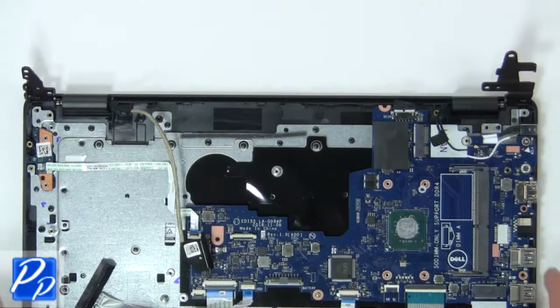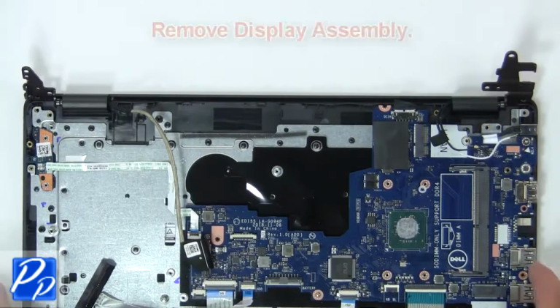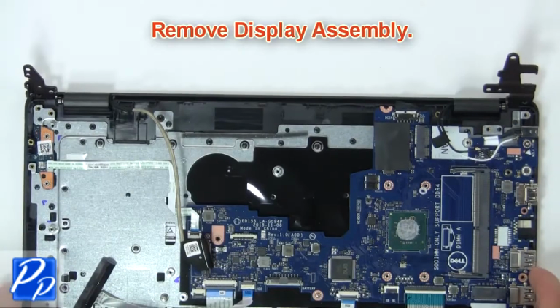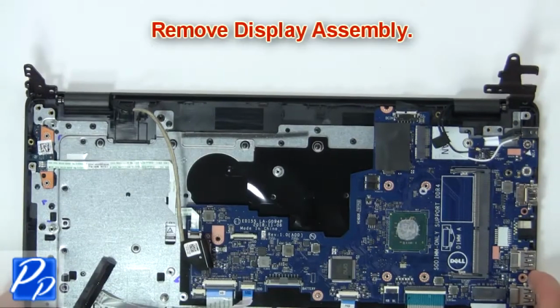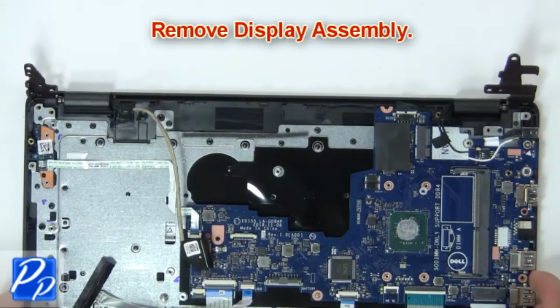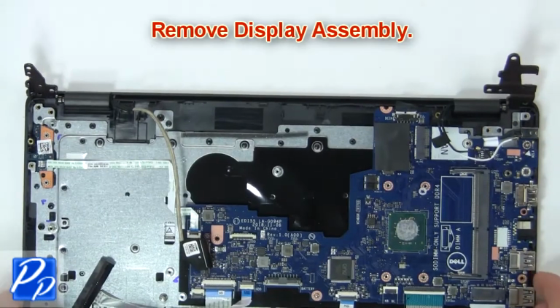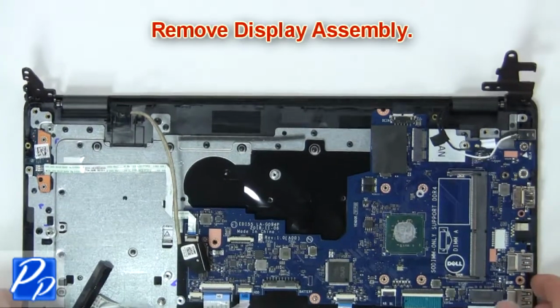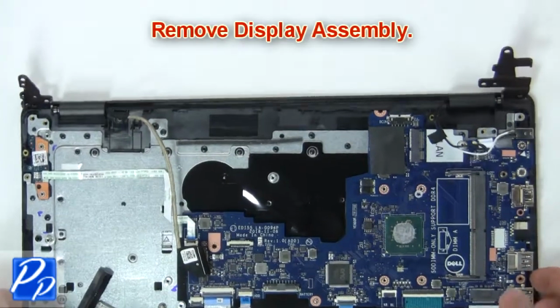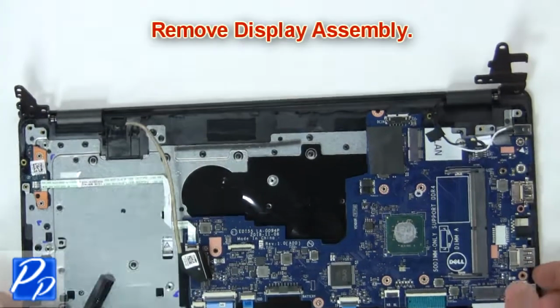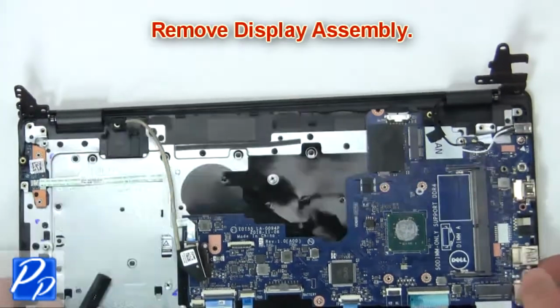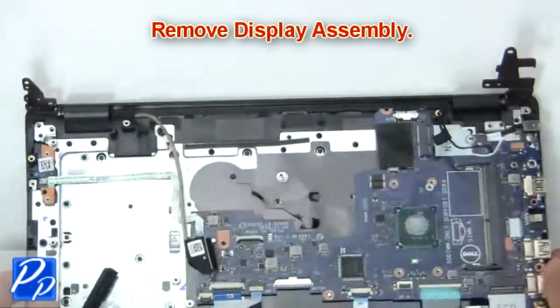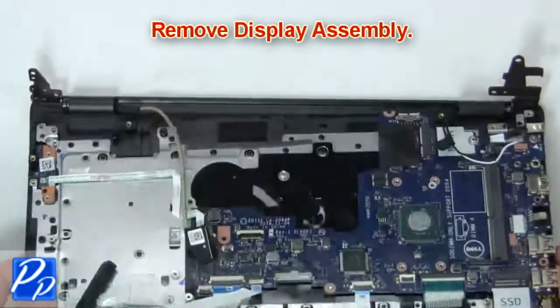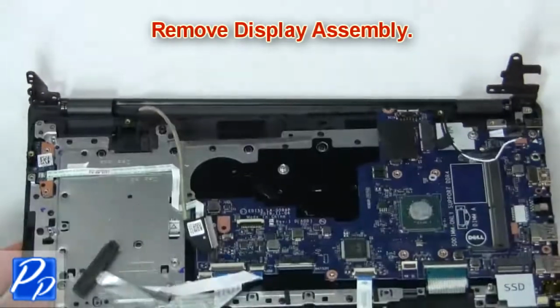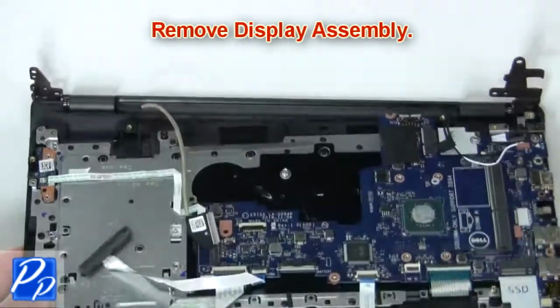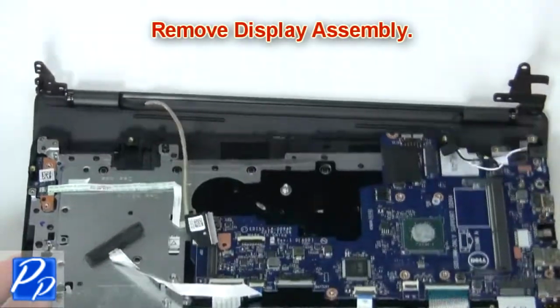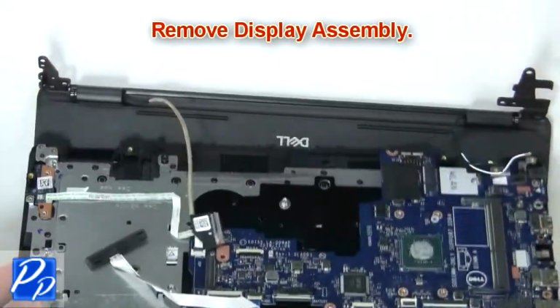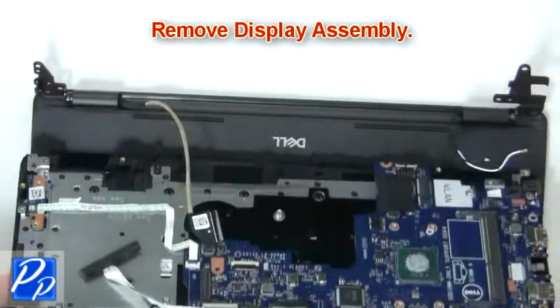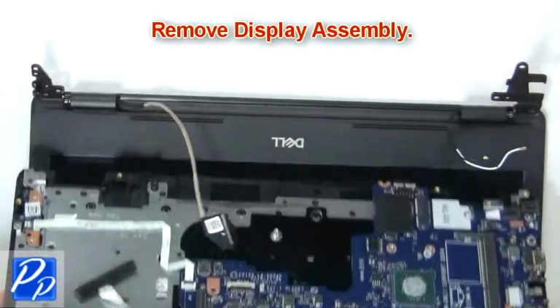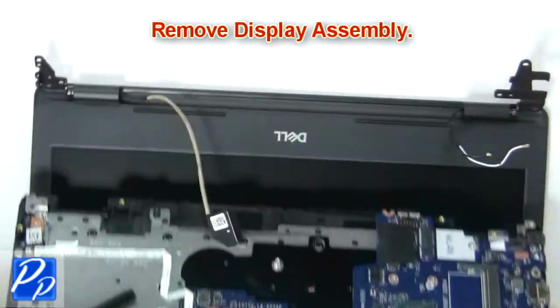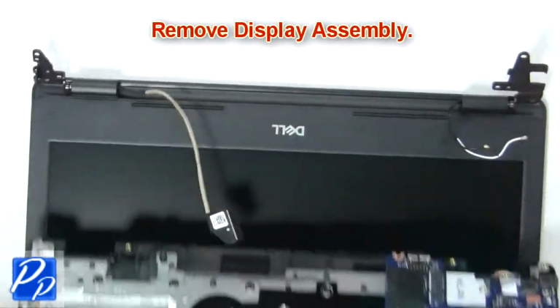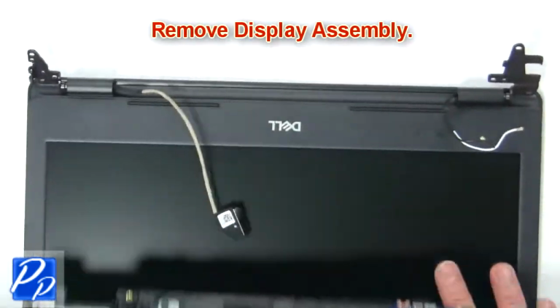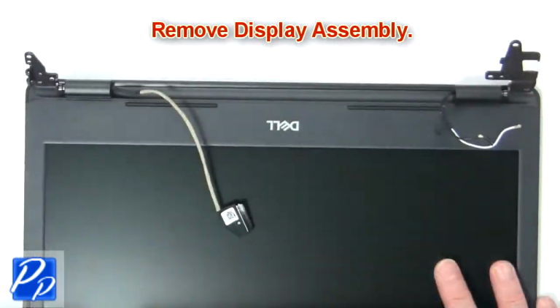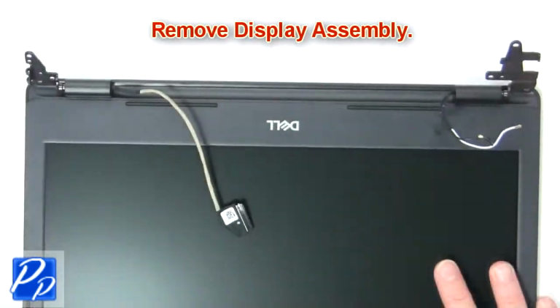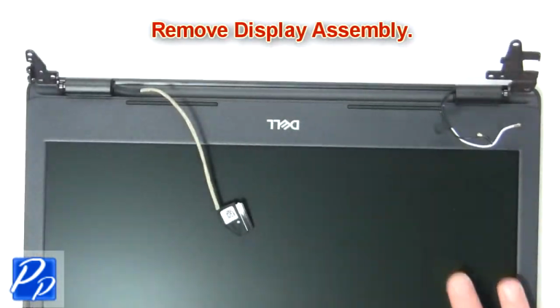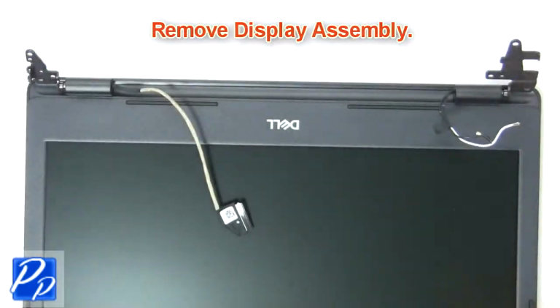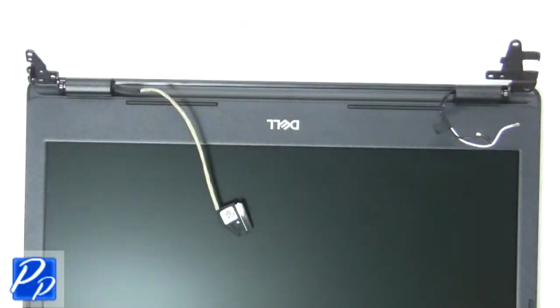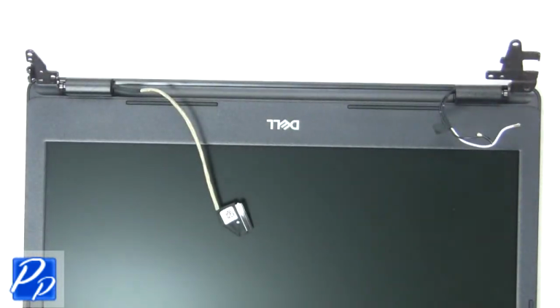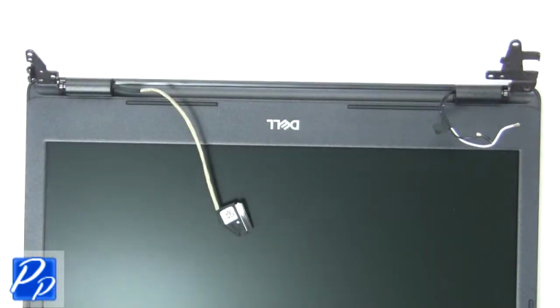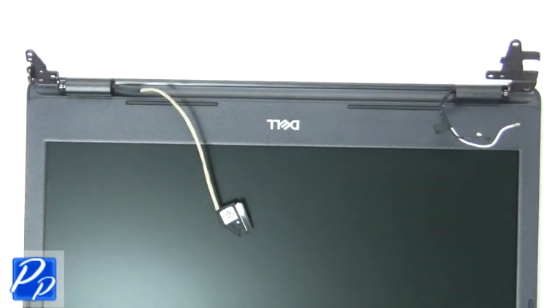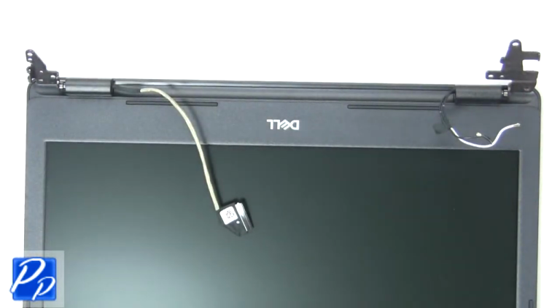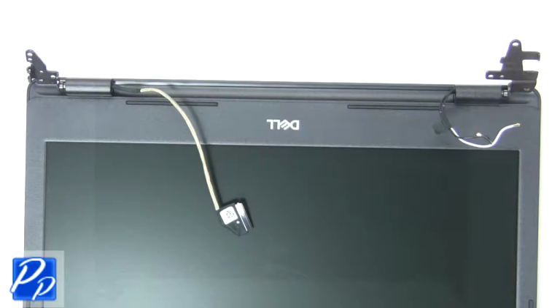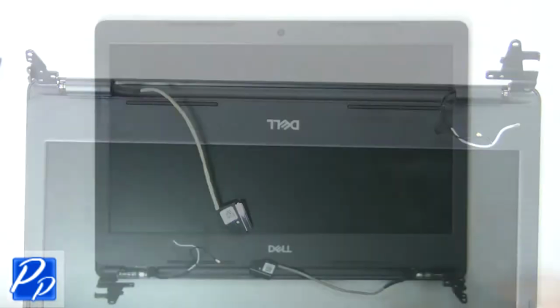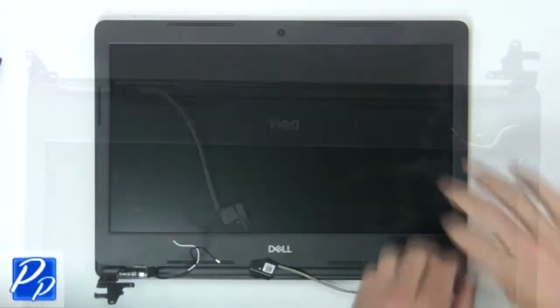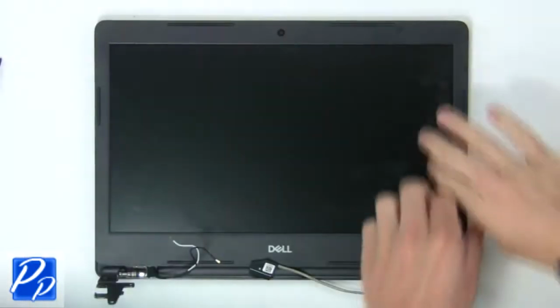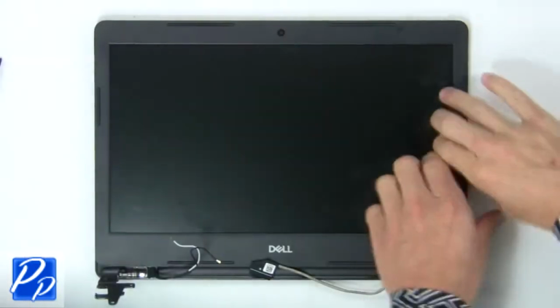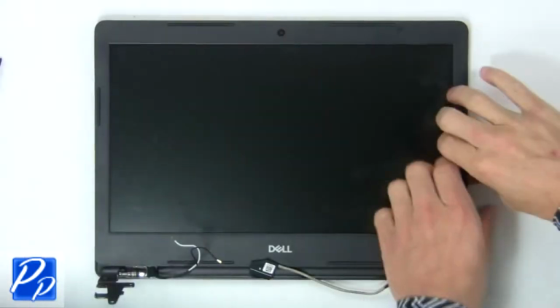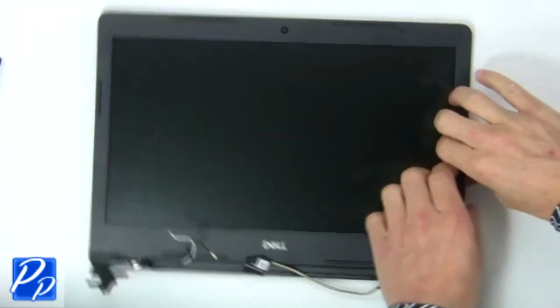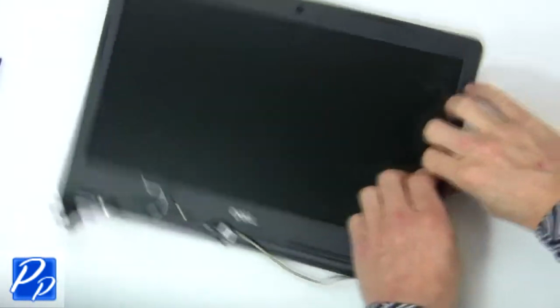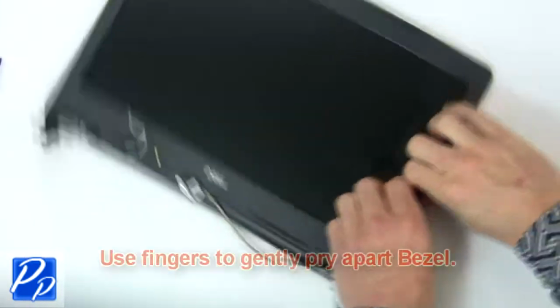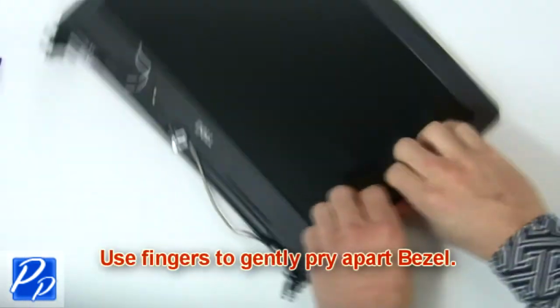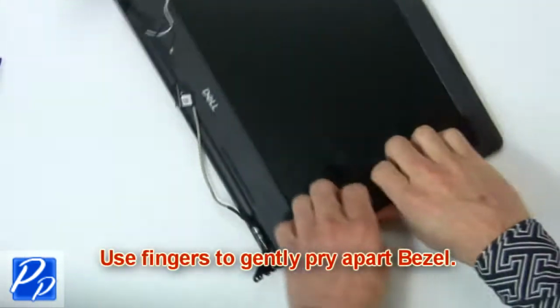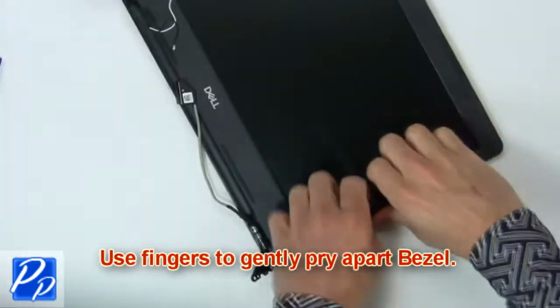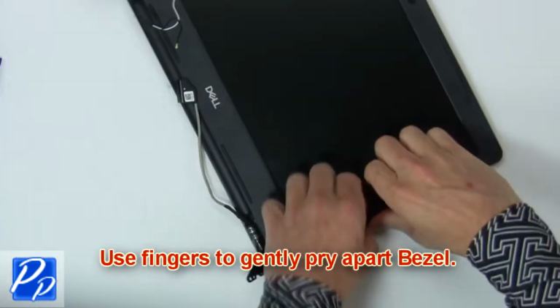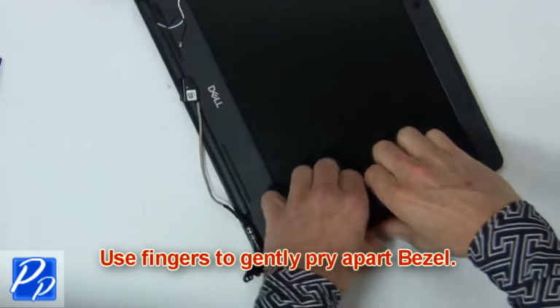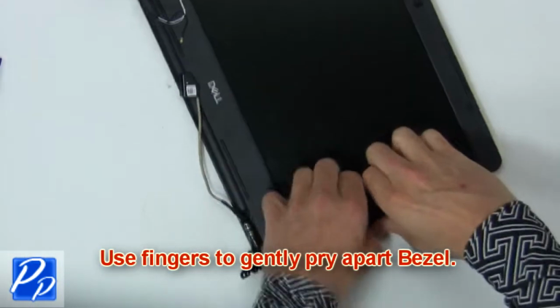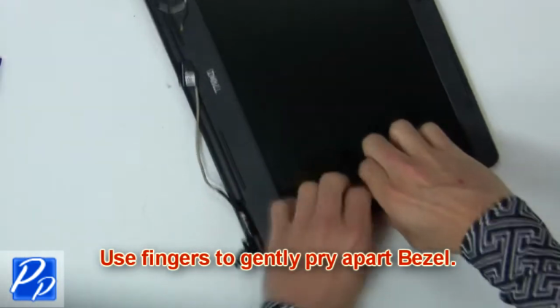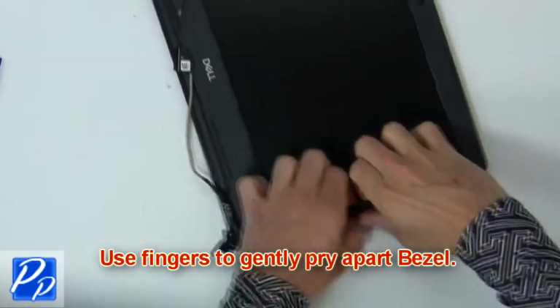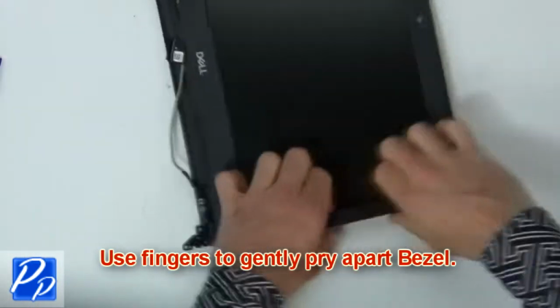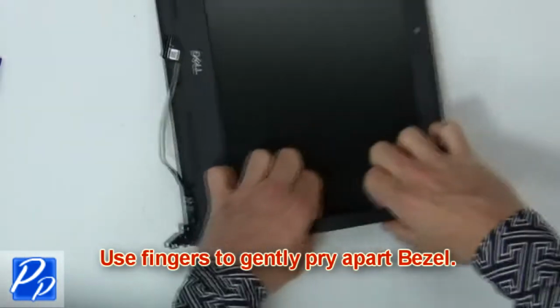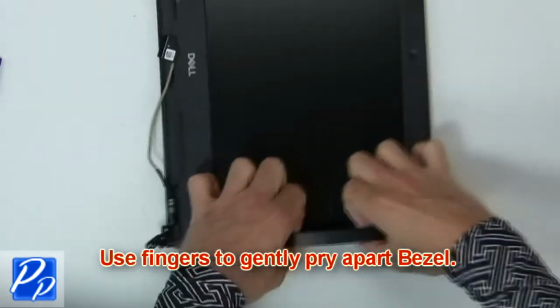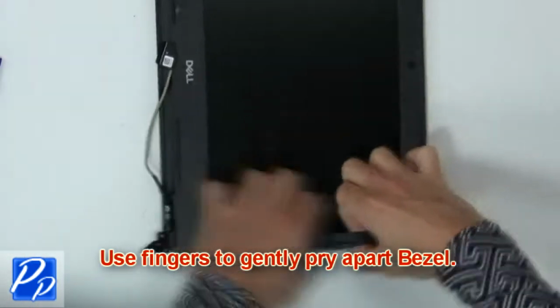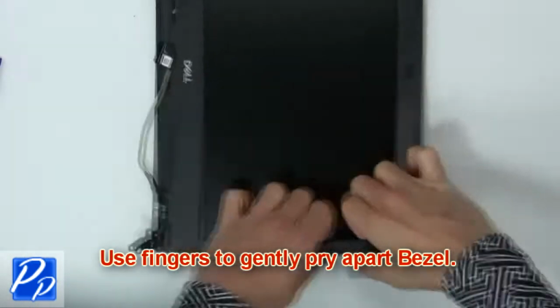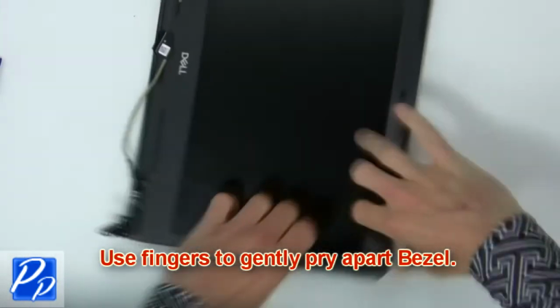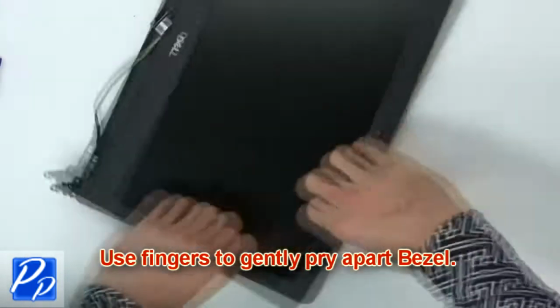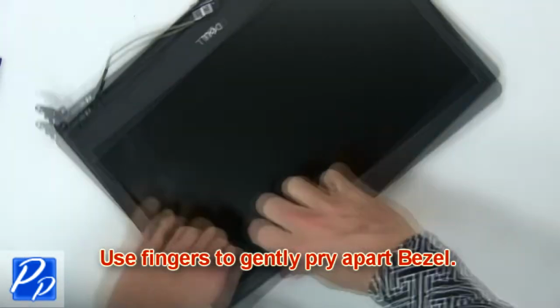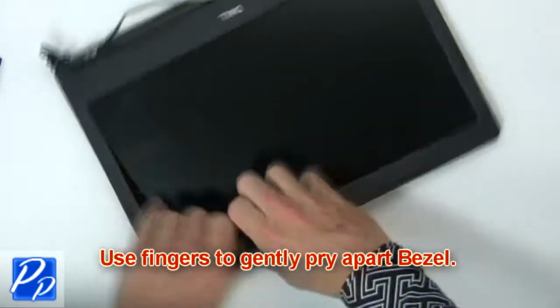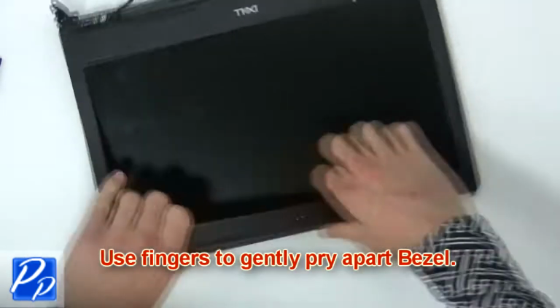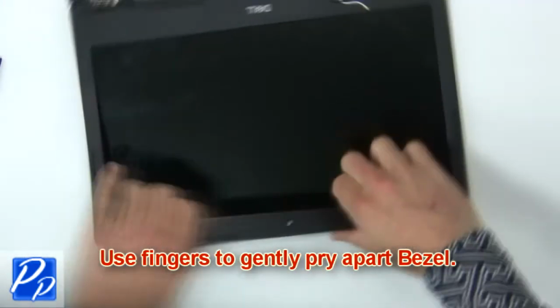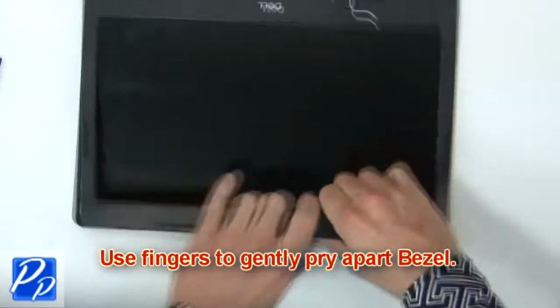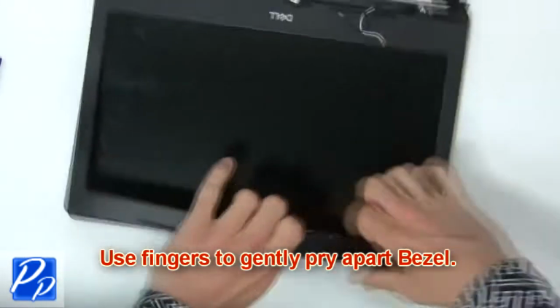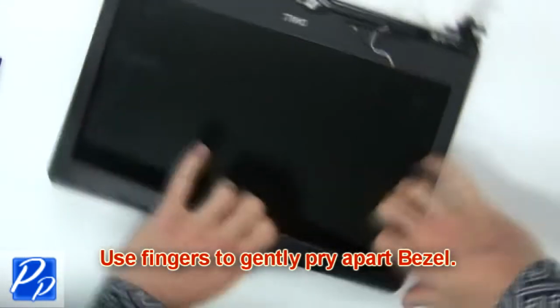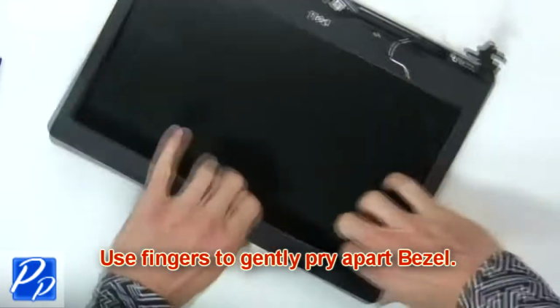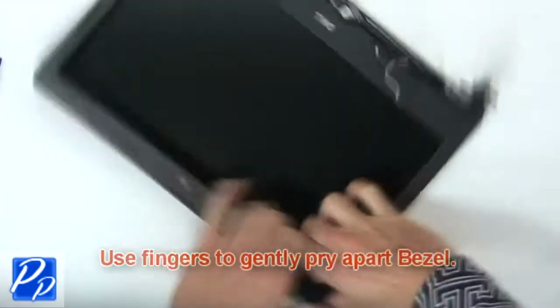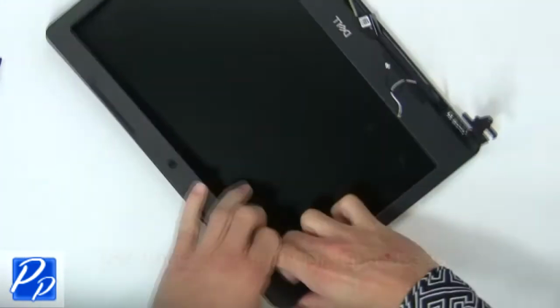Now remove the display assembly. Then use fingers to gently pry apart the display bezel.